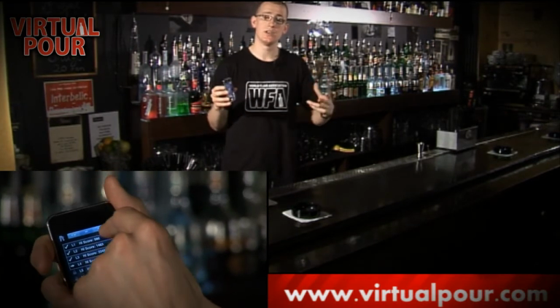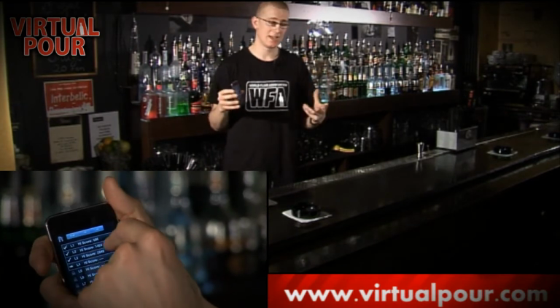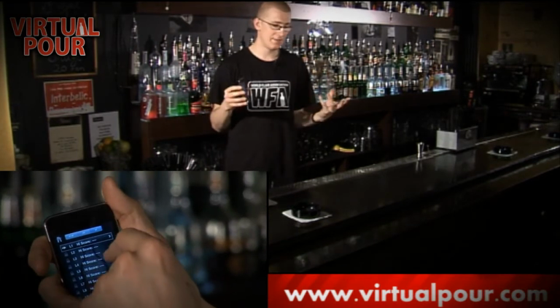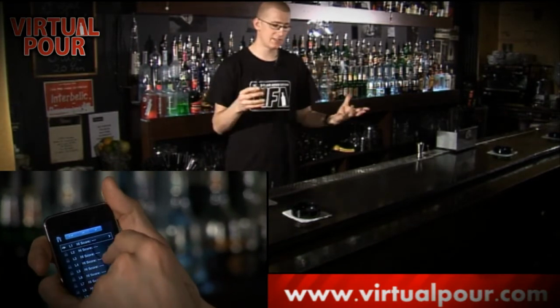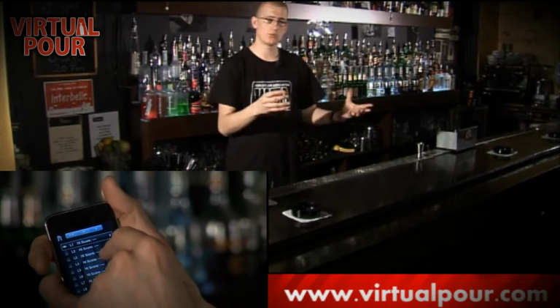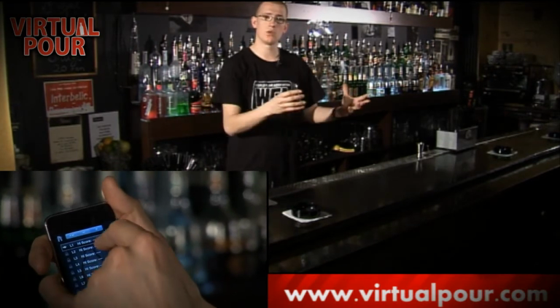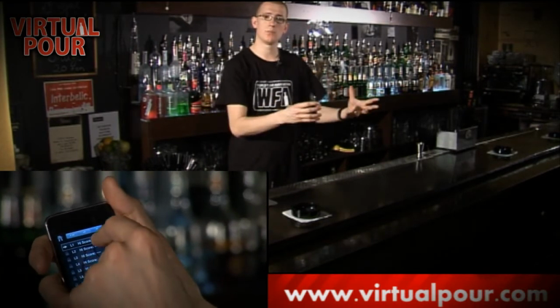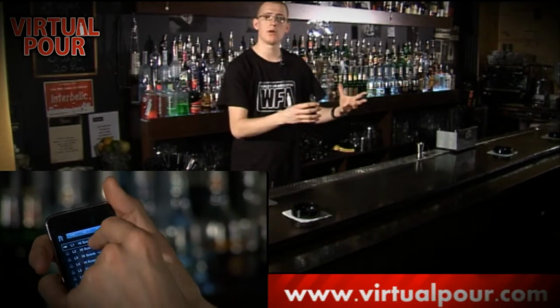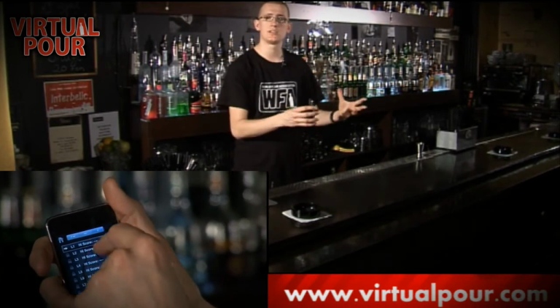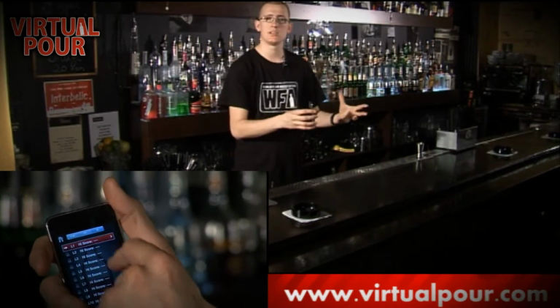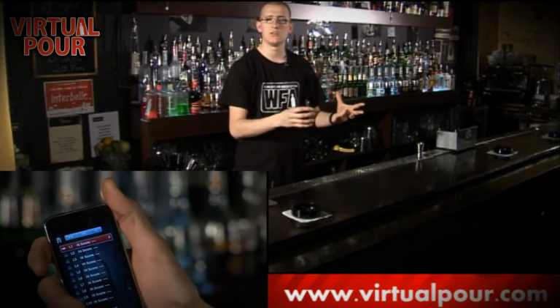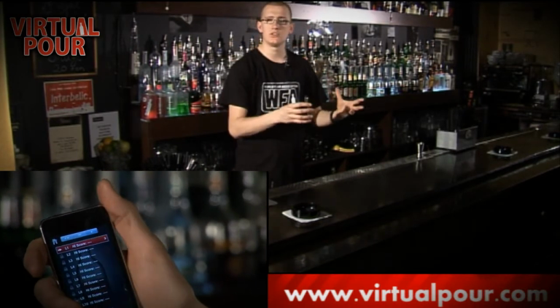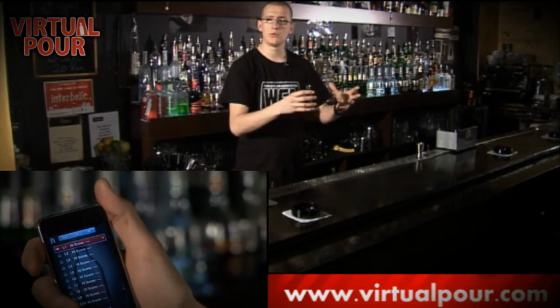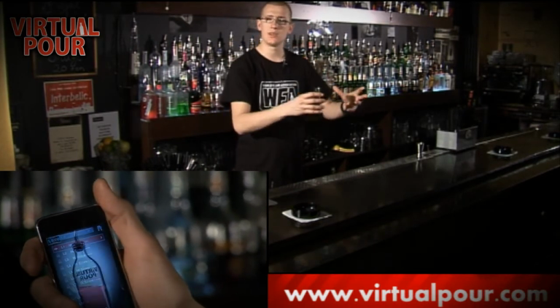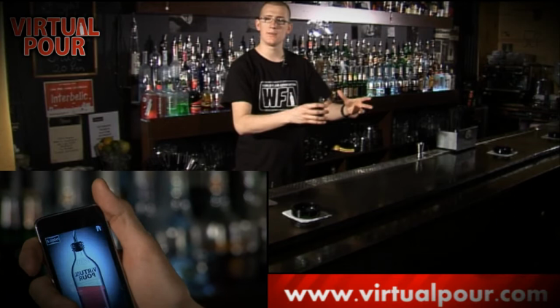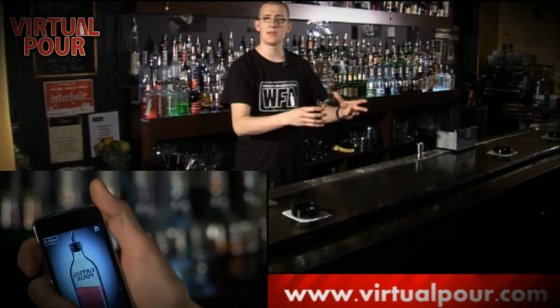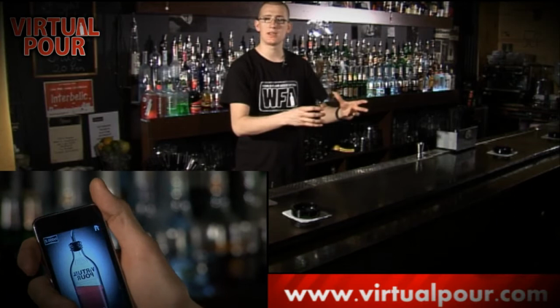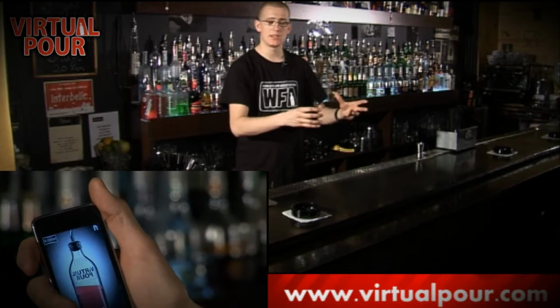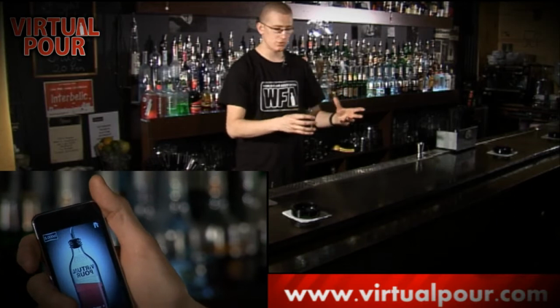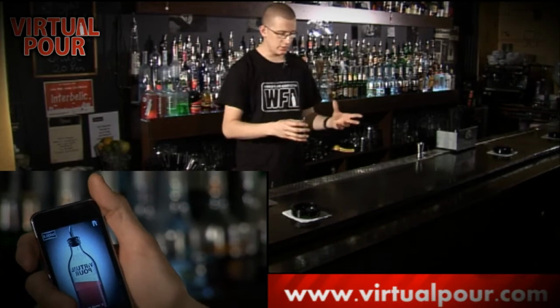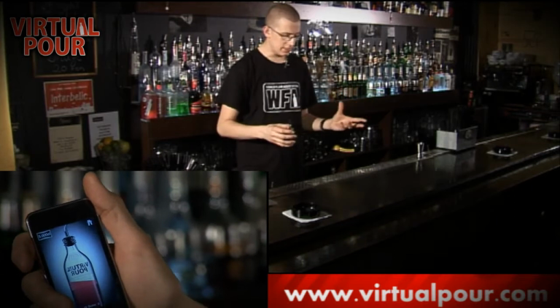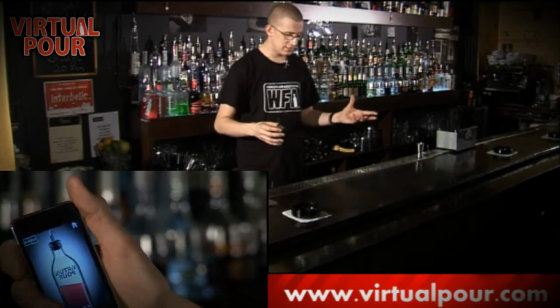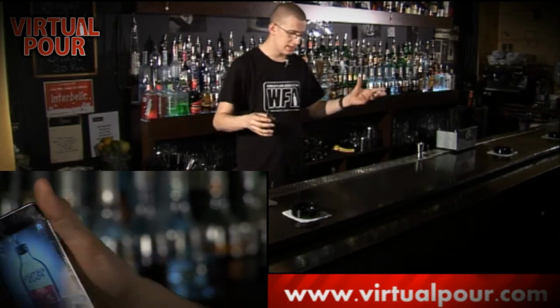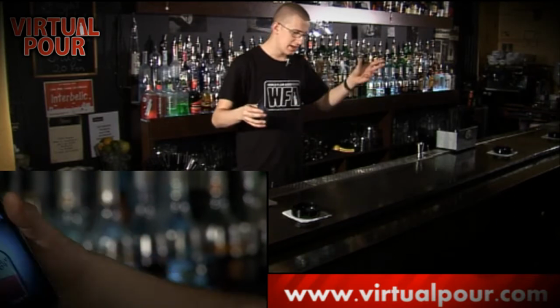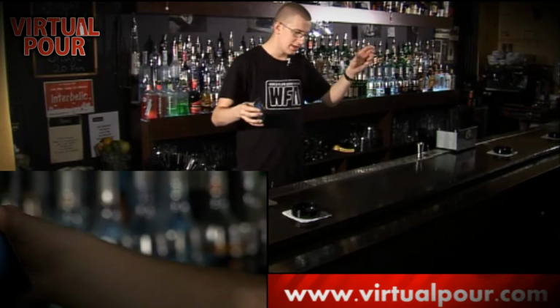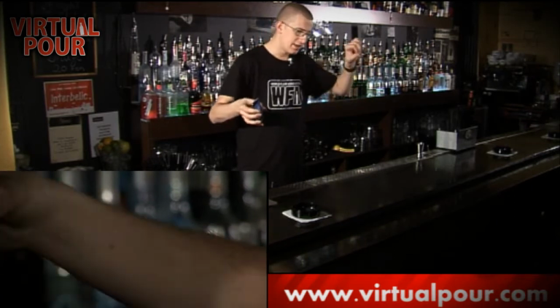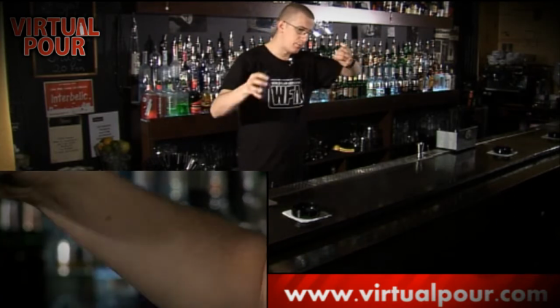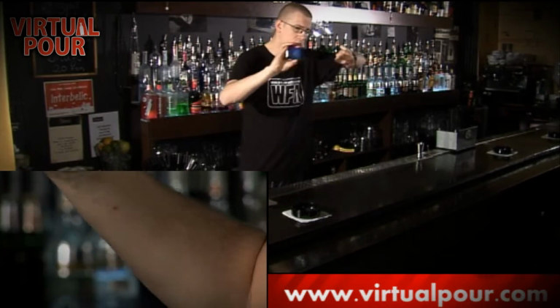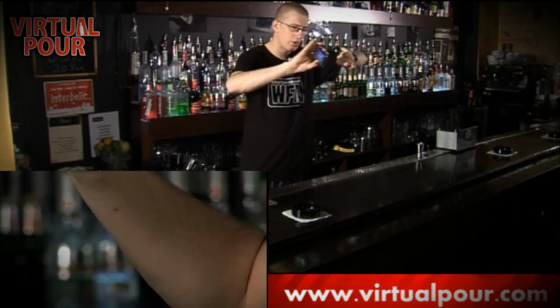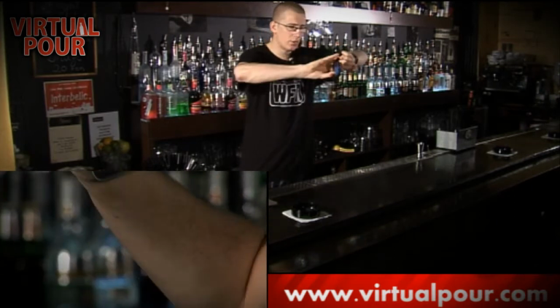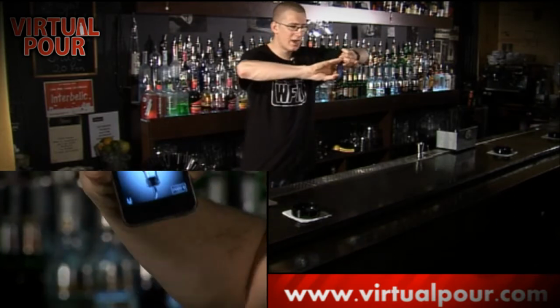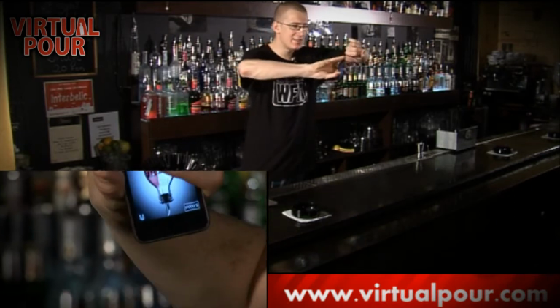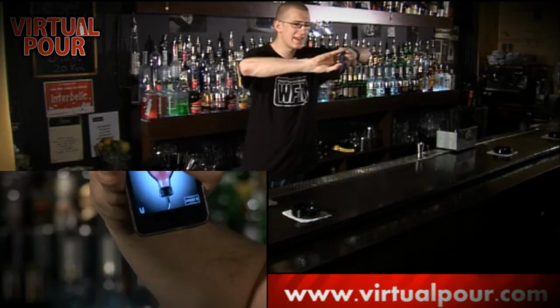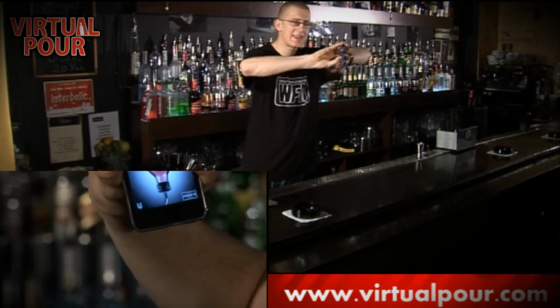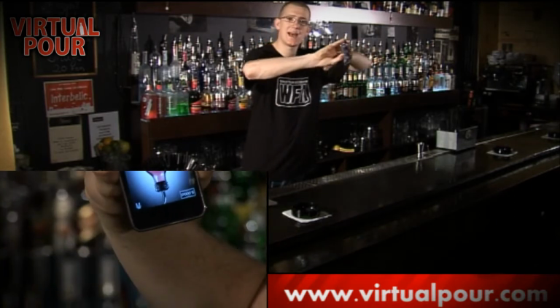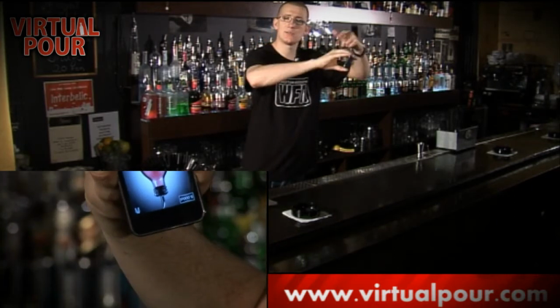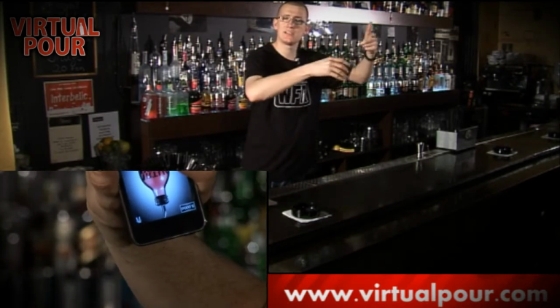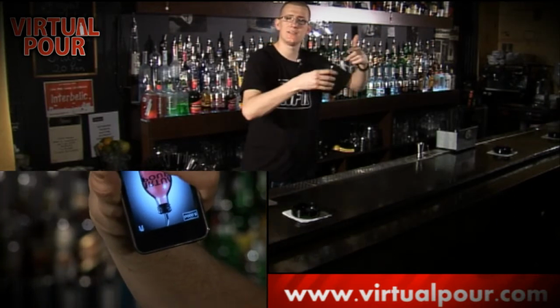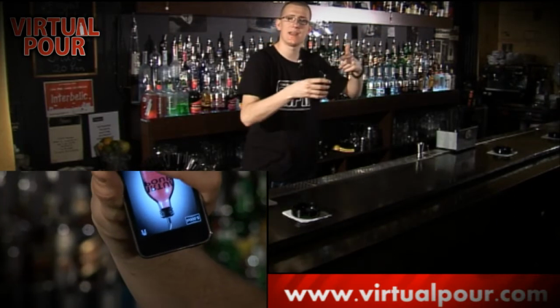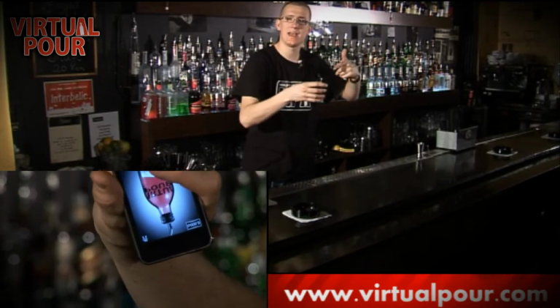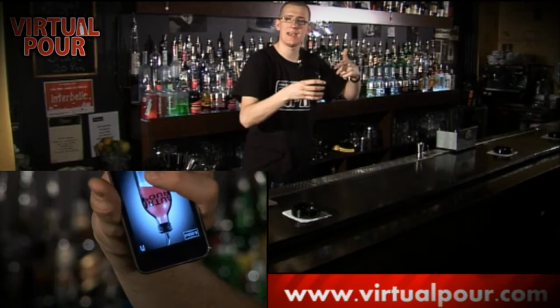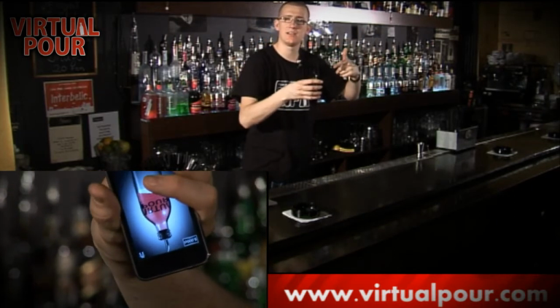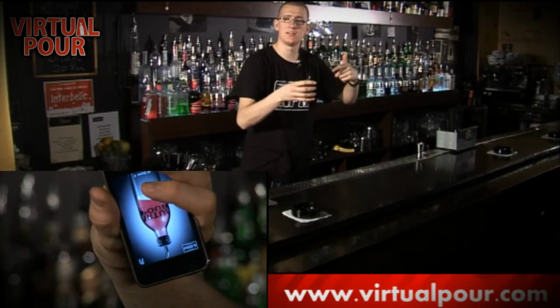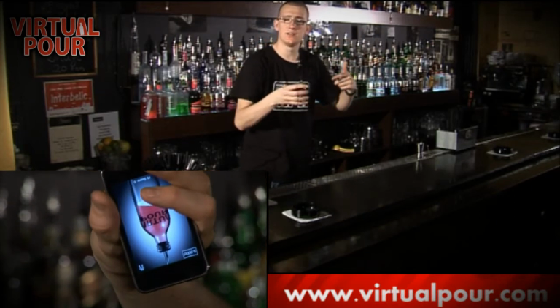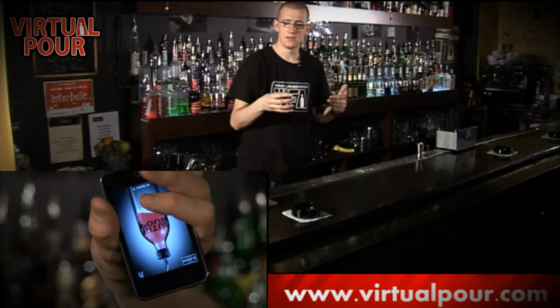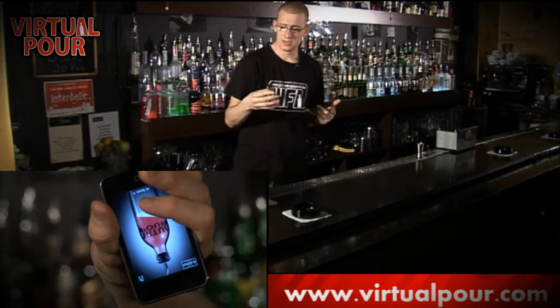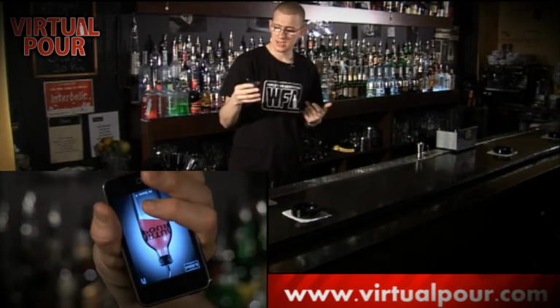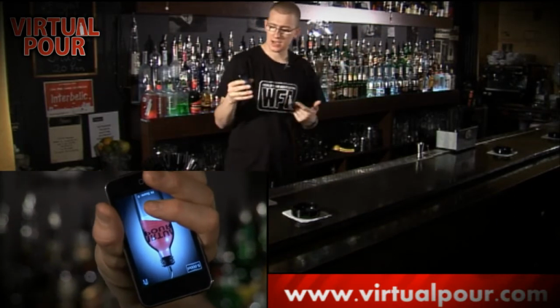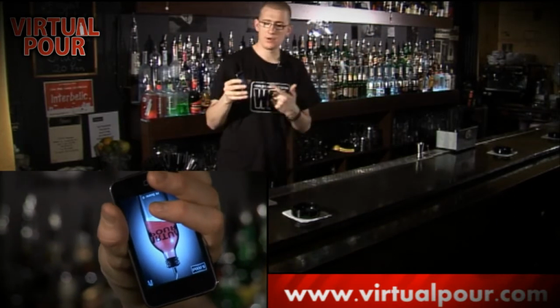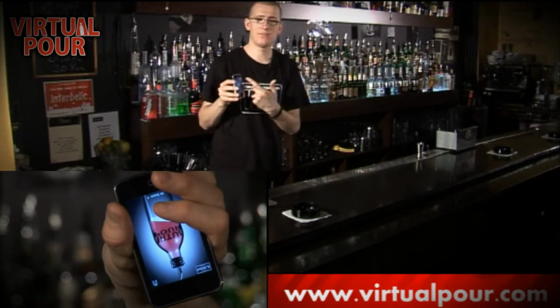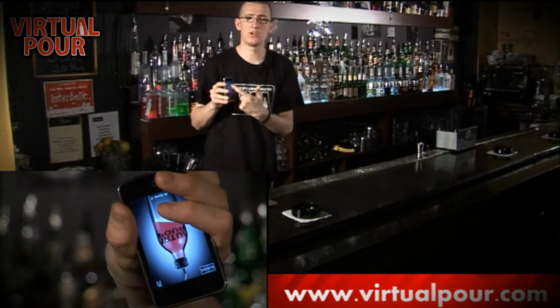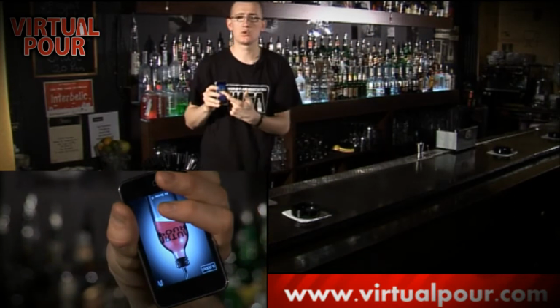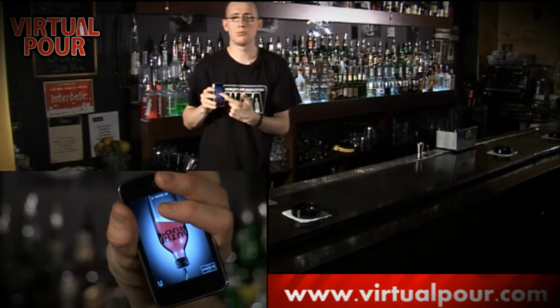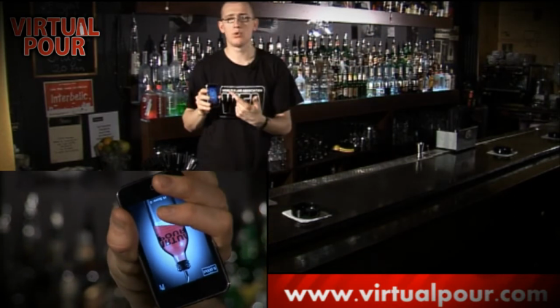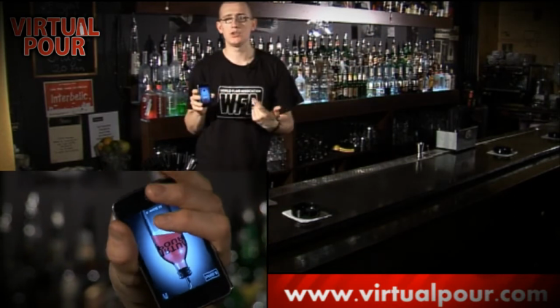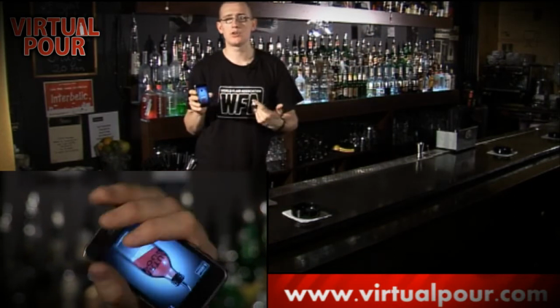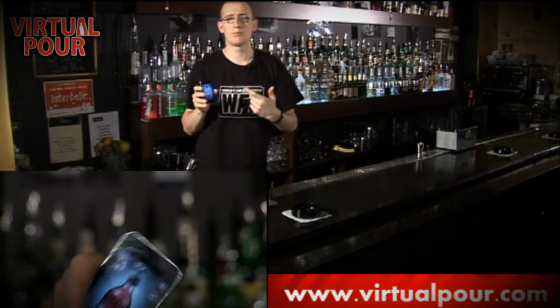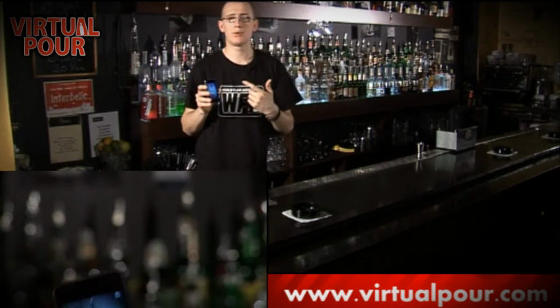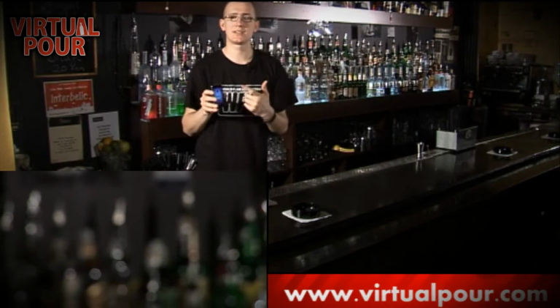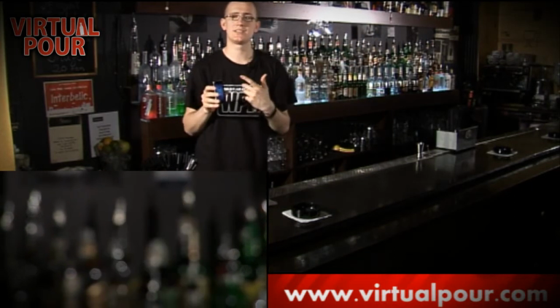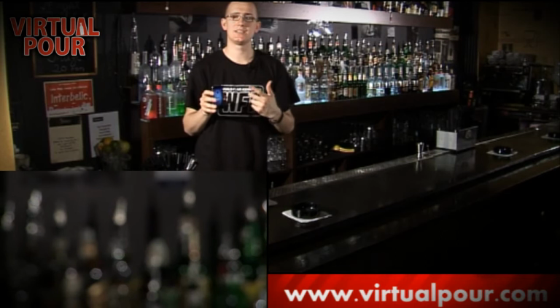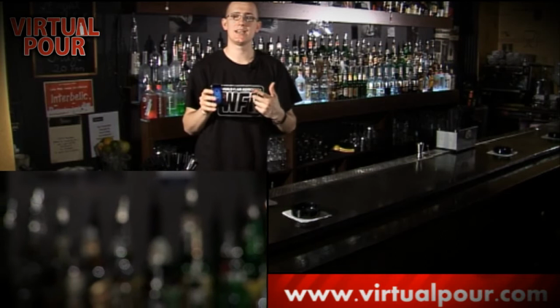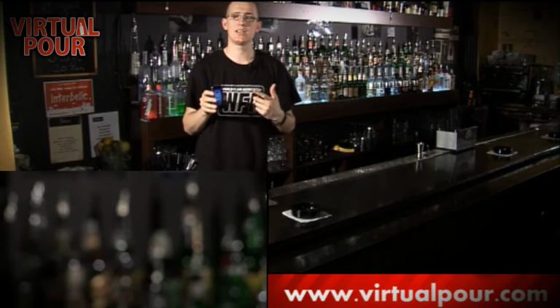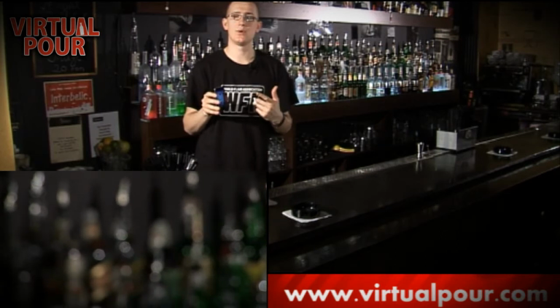This is what the bartenders do when they're making their drinks — they're pouring away, they're counting in their head. And with Virtual Pour, you can practice this anywhere.